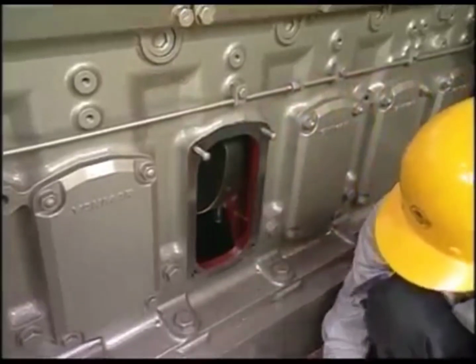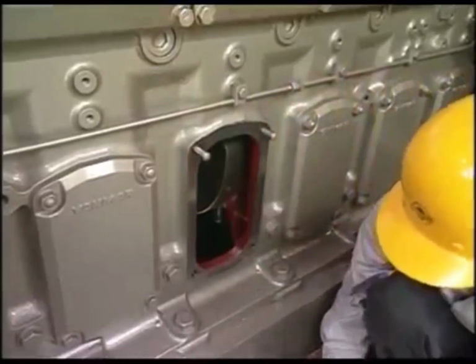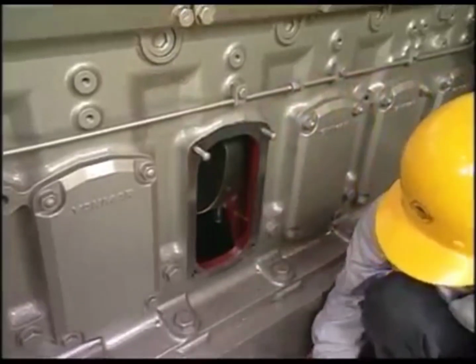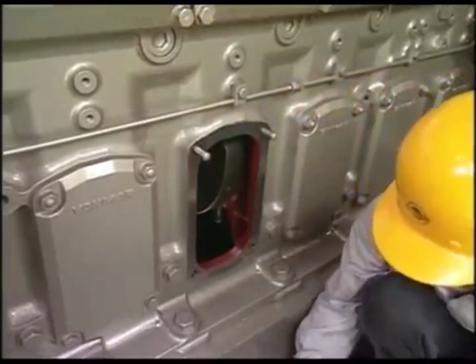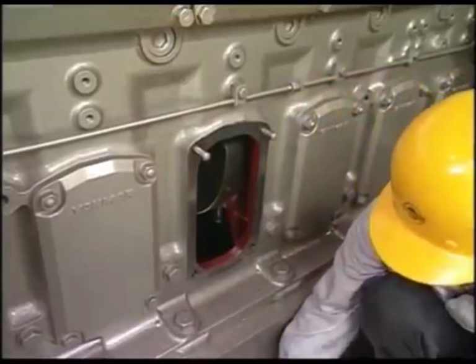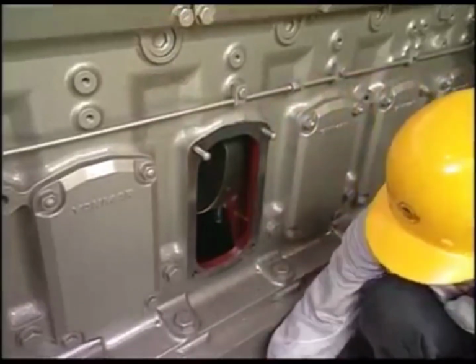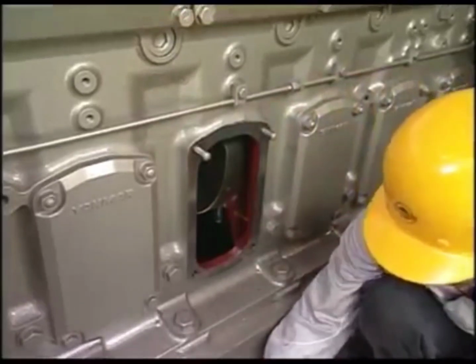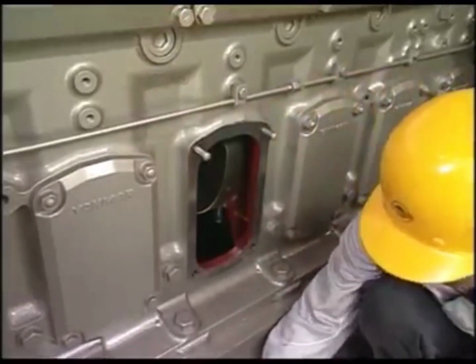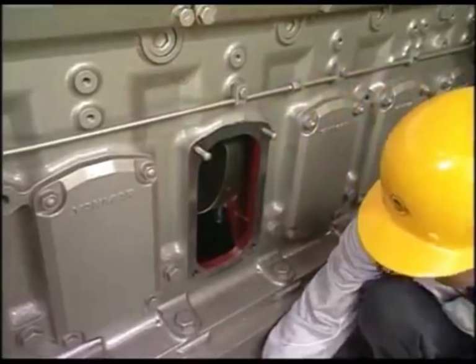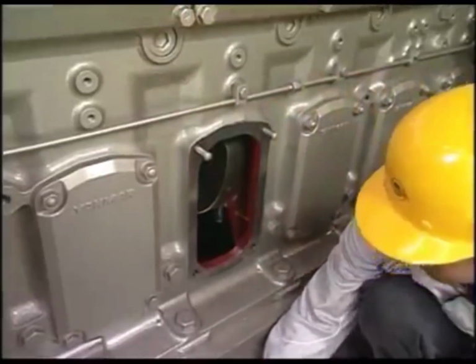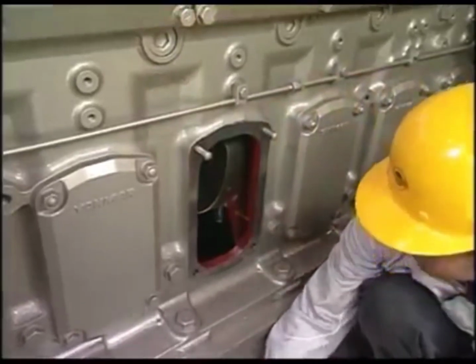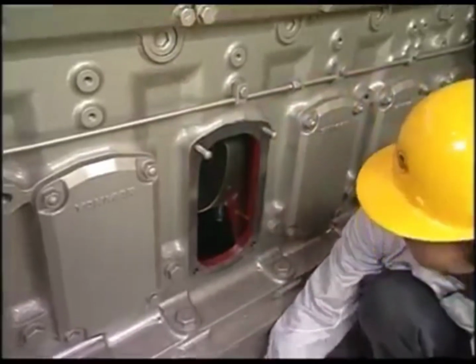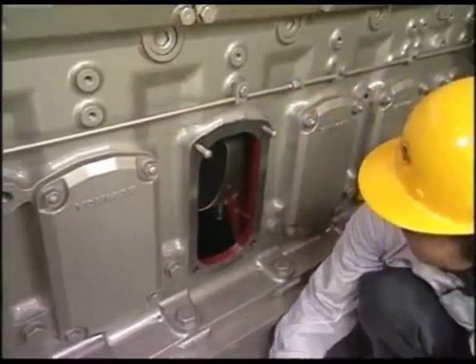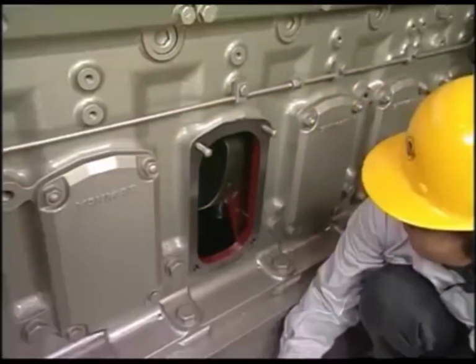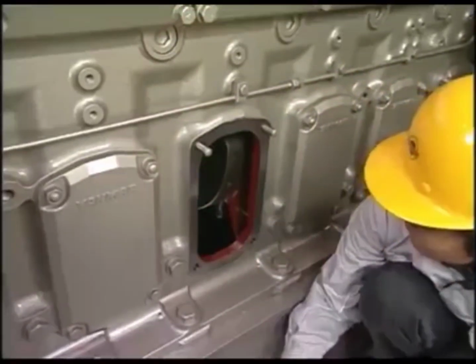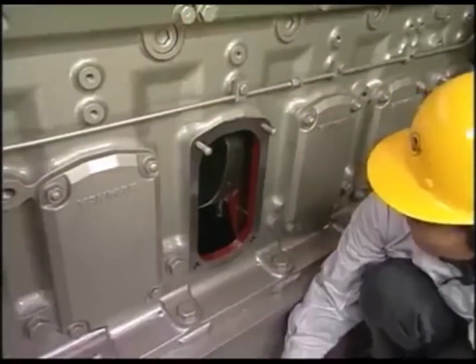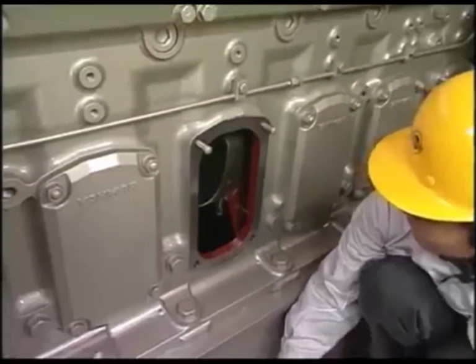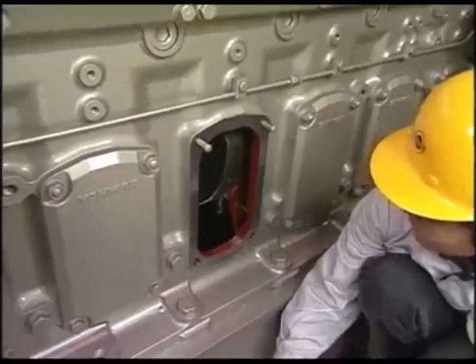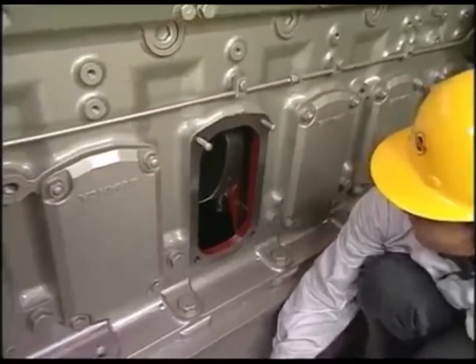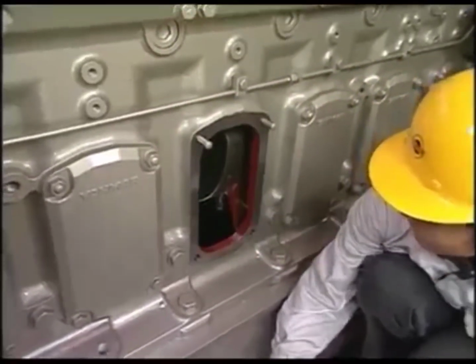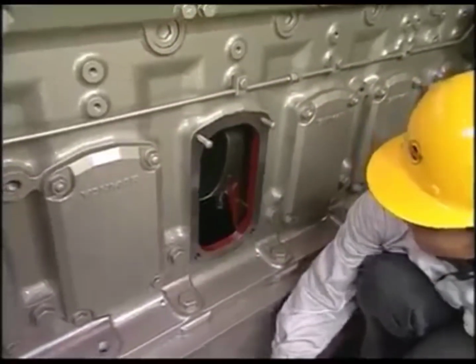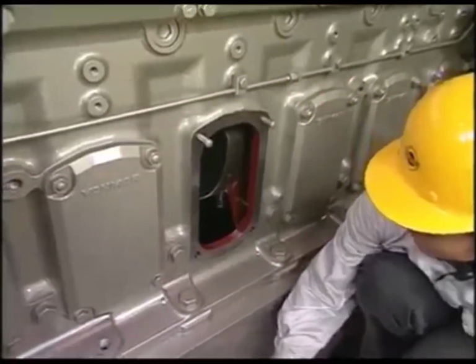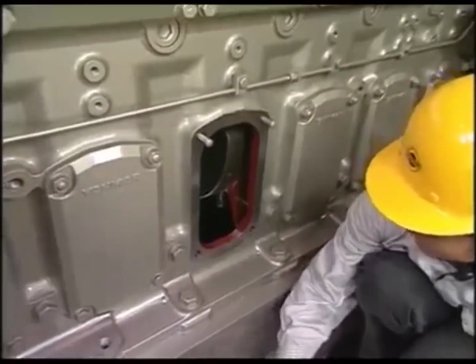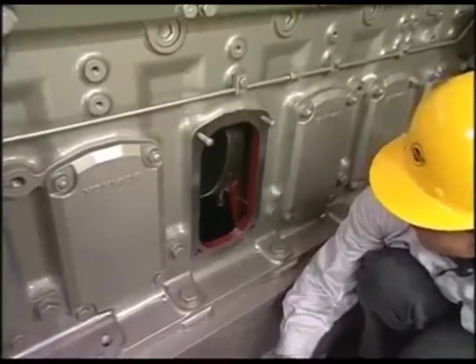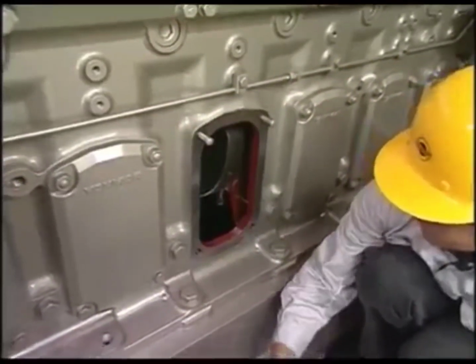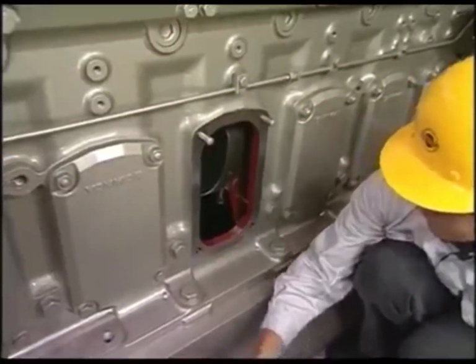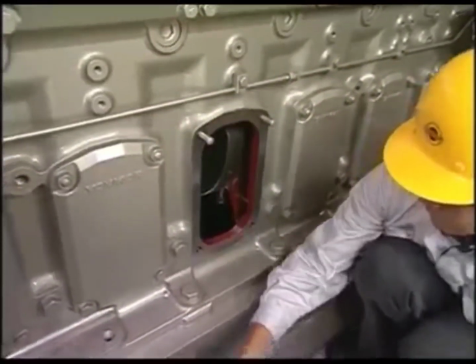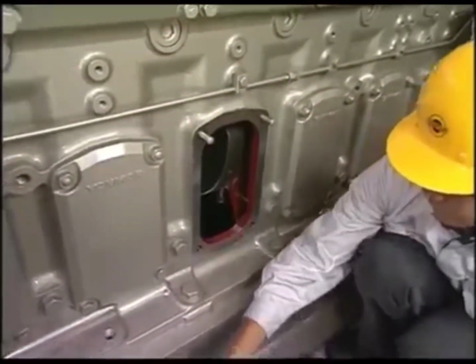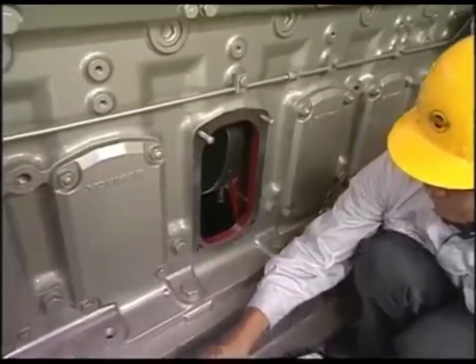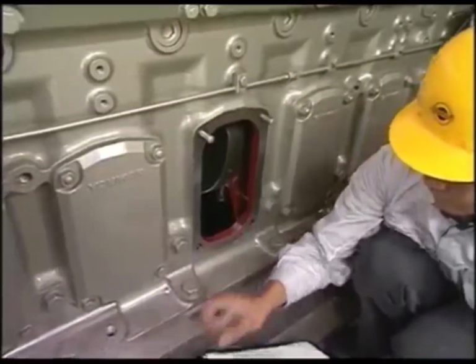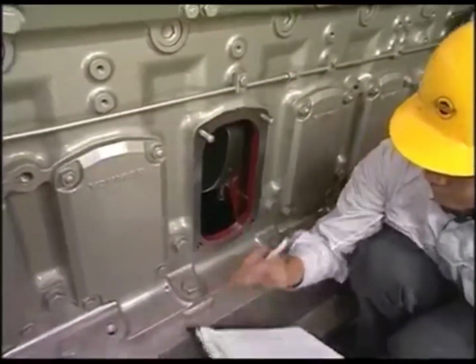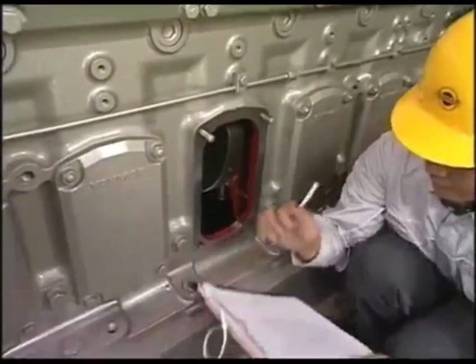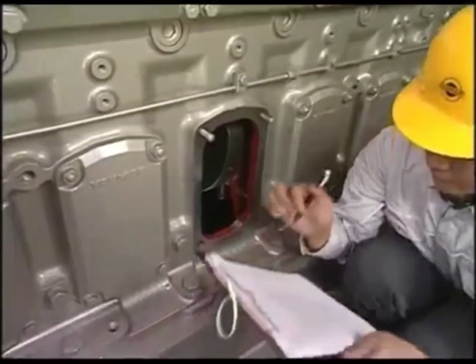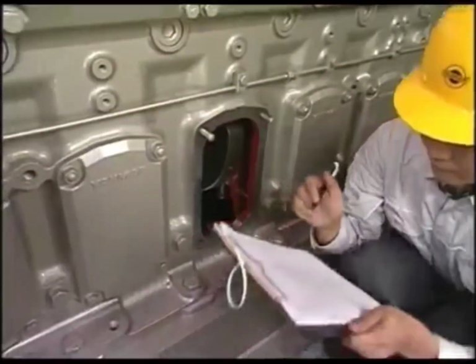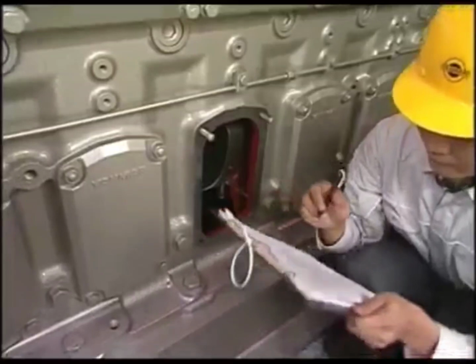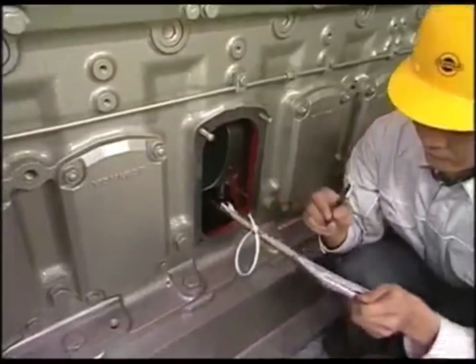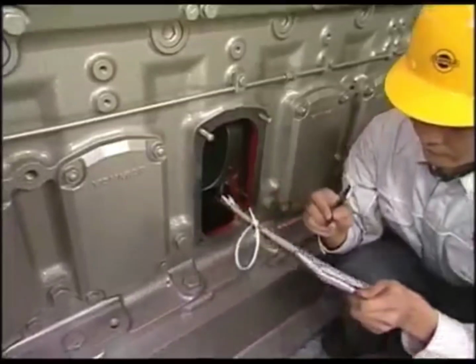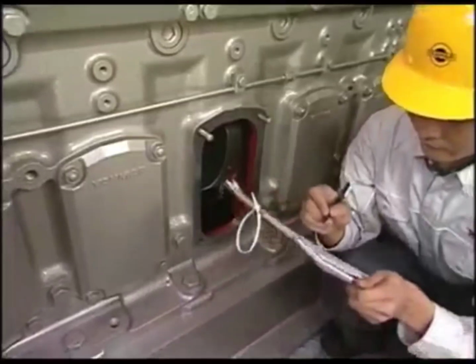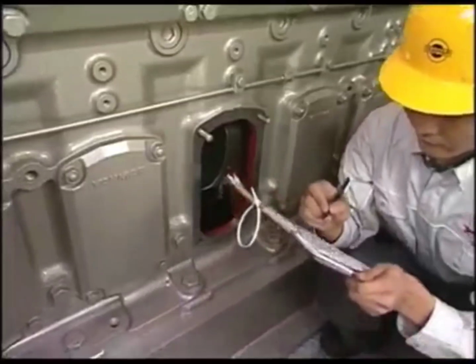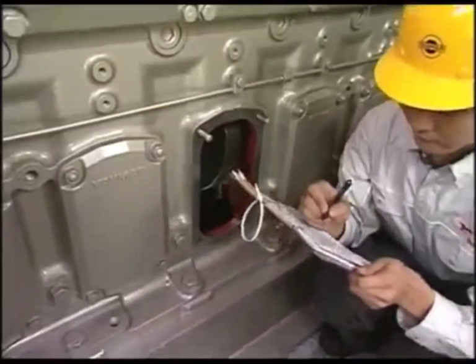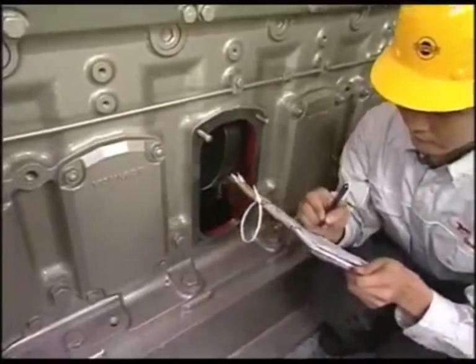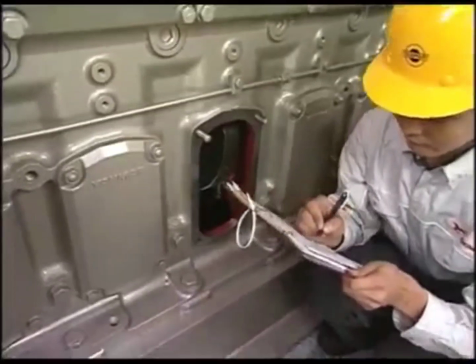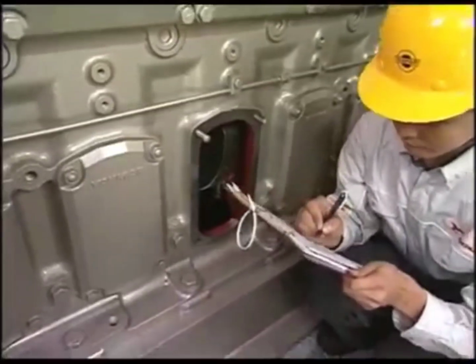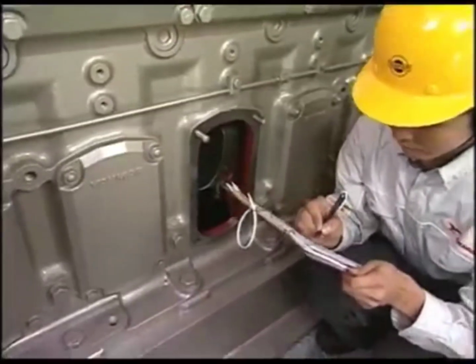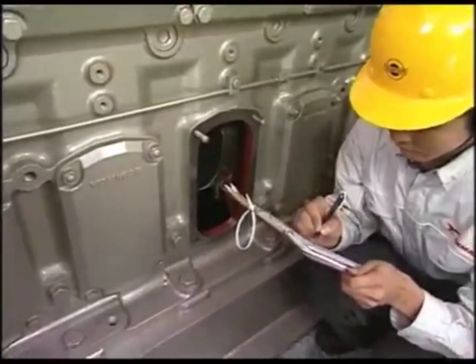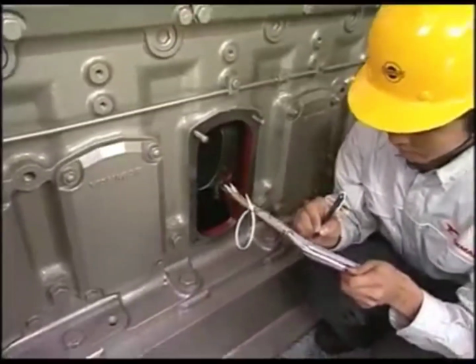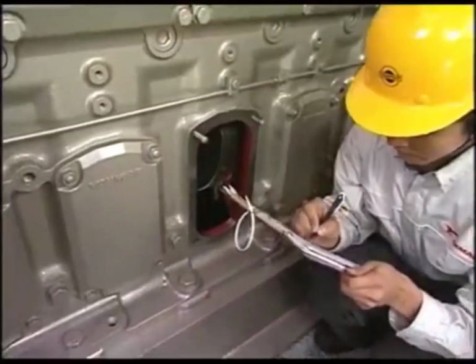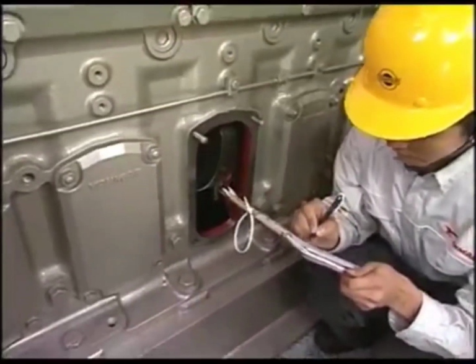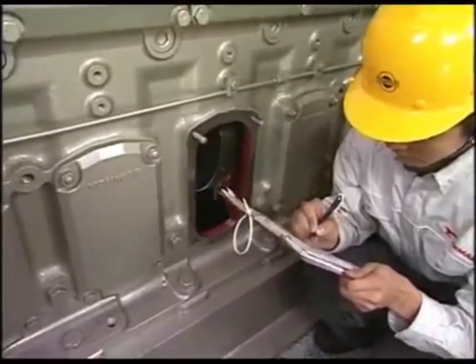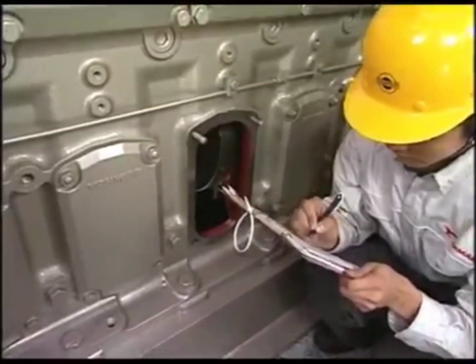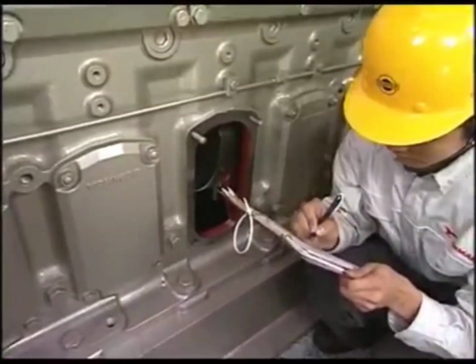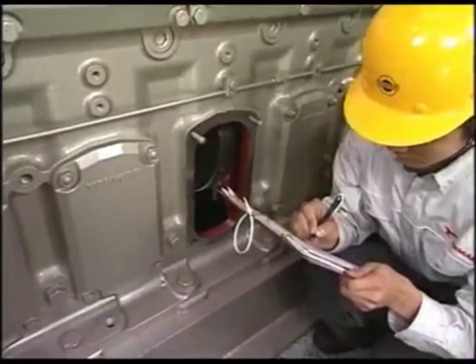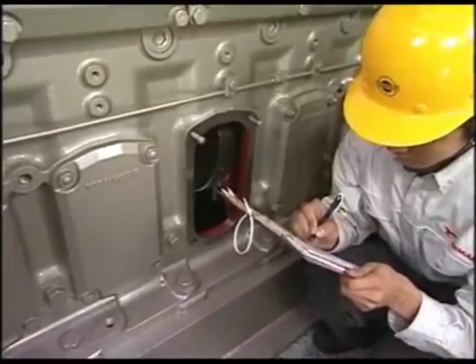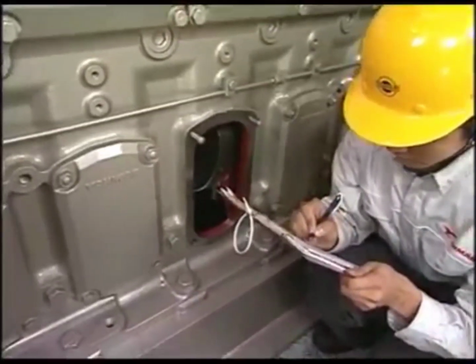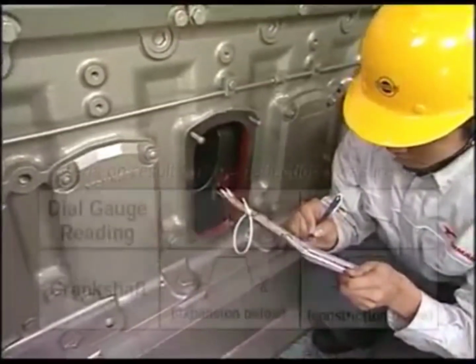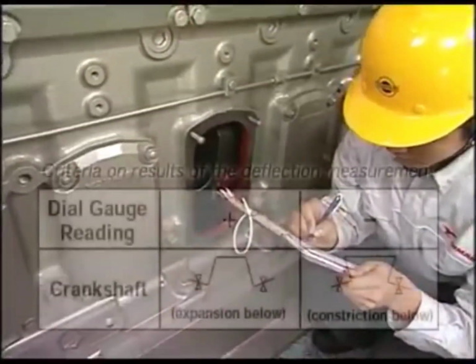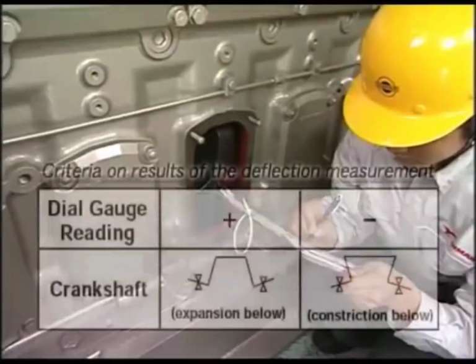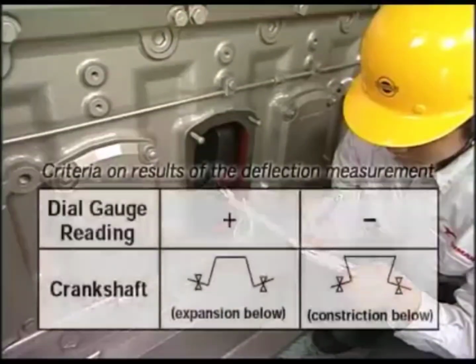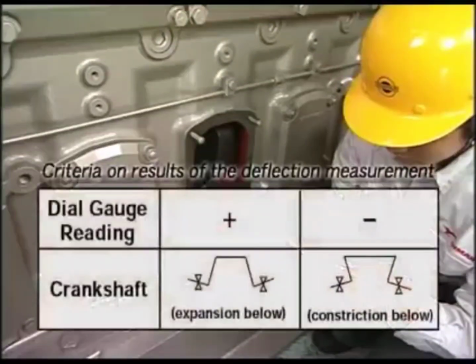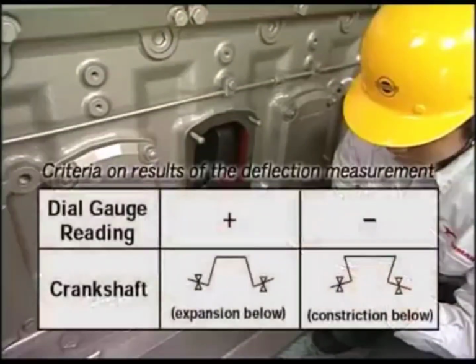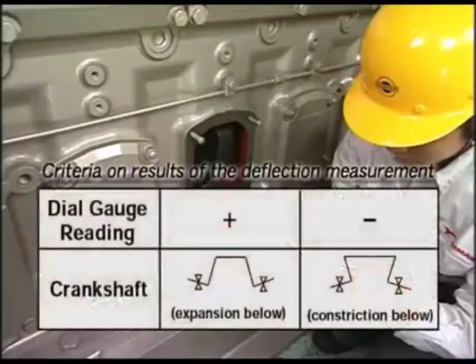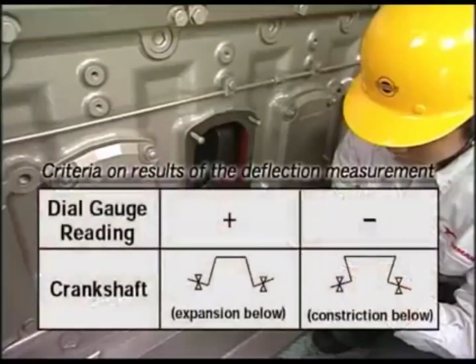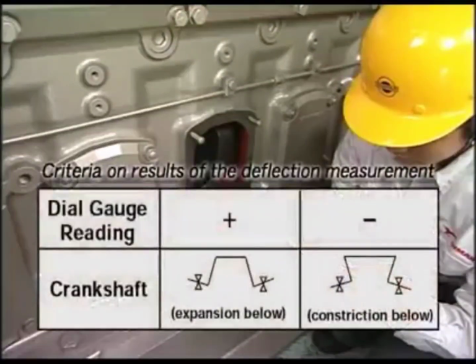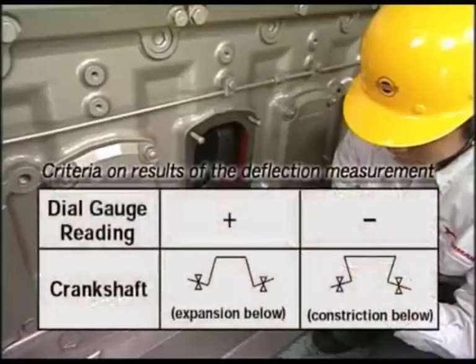The relation between the deflection value at each measured point, with reference taken at the first point, and the crankshaft is as shown.